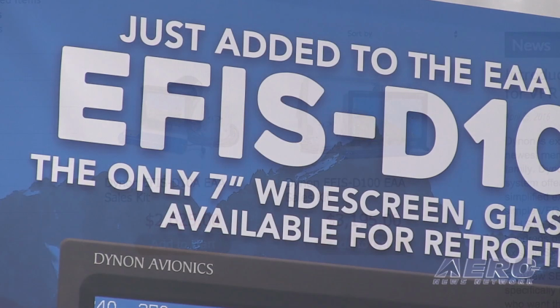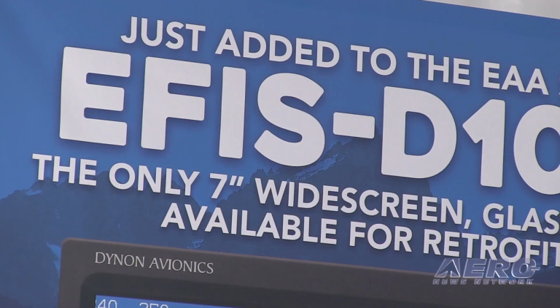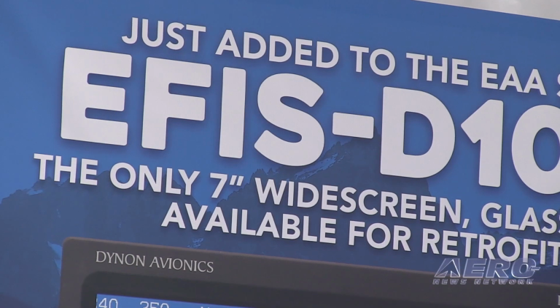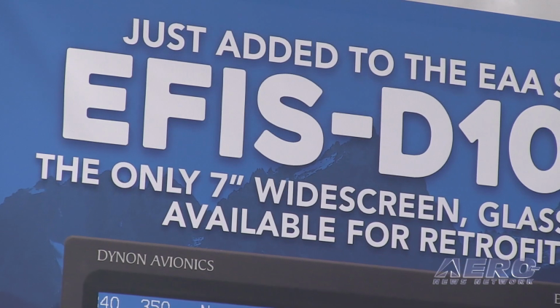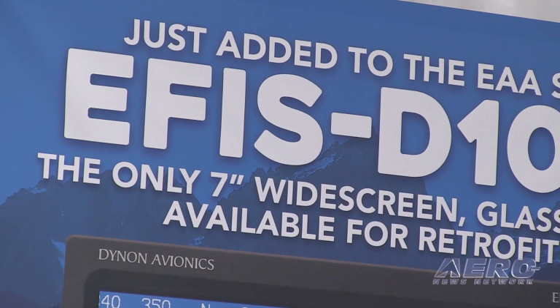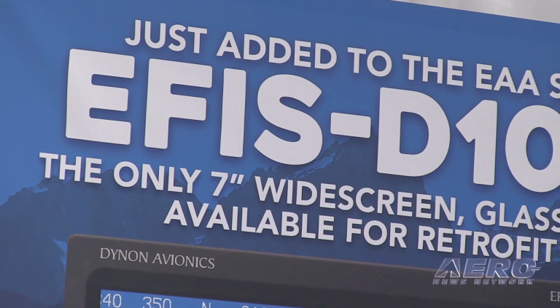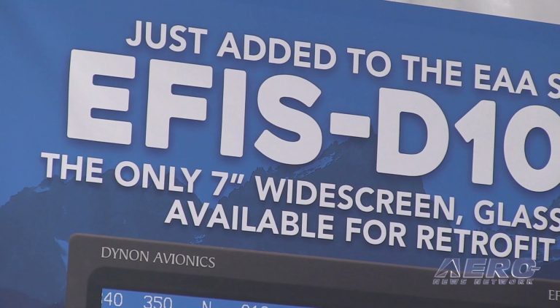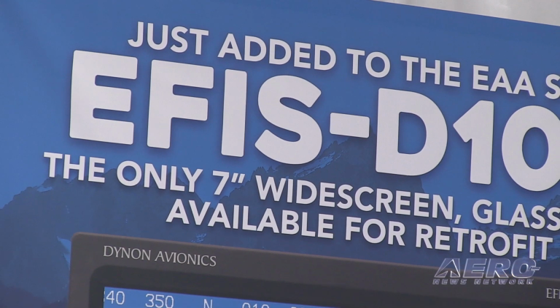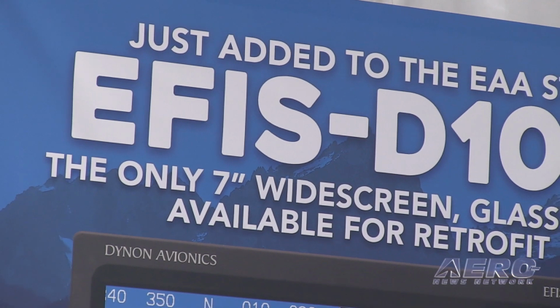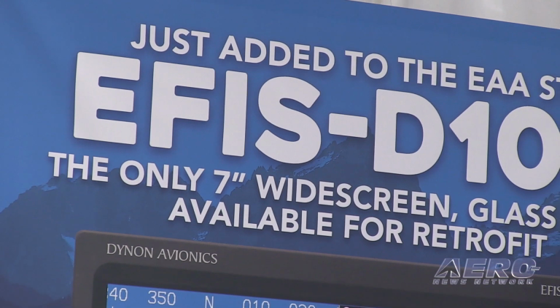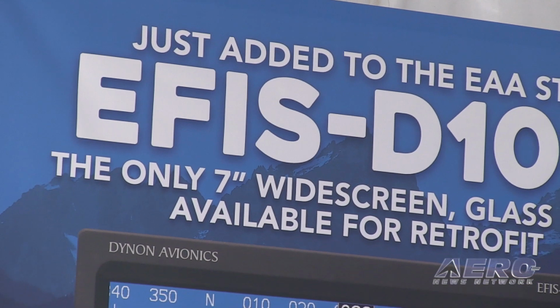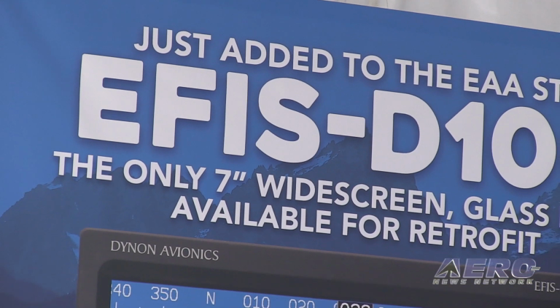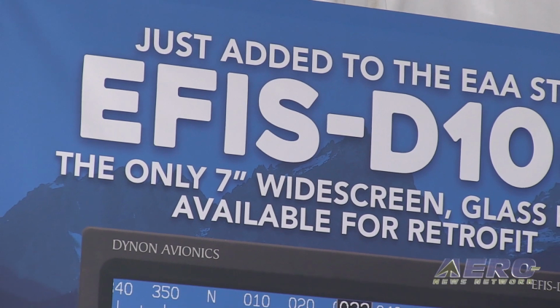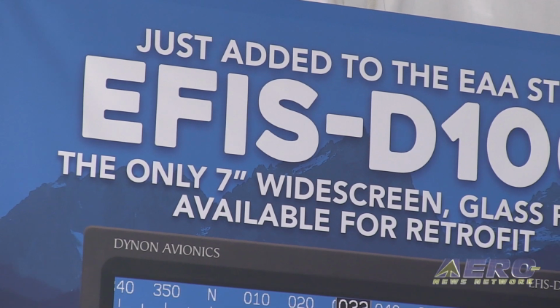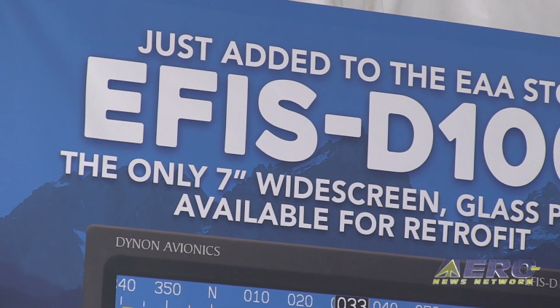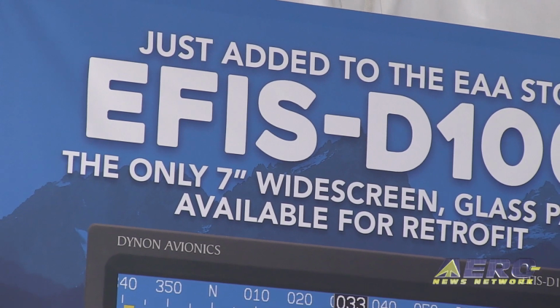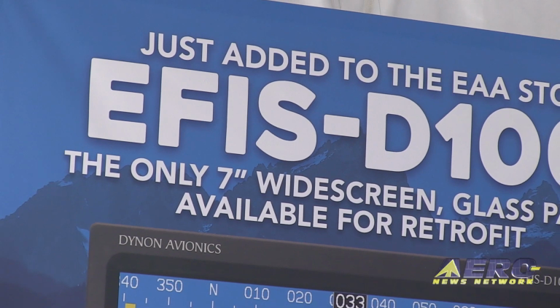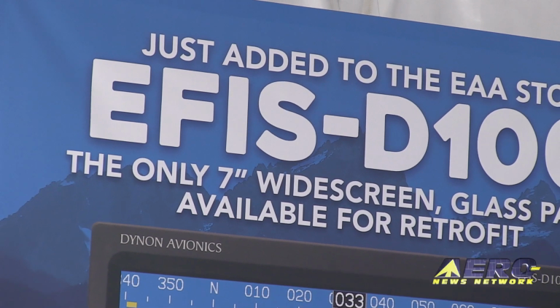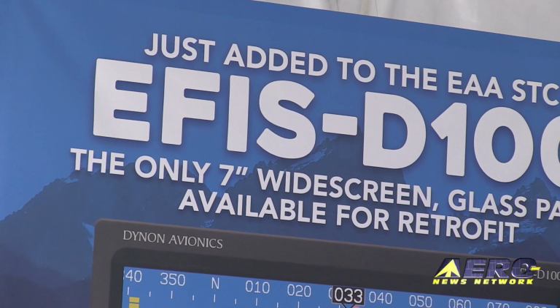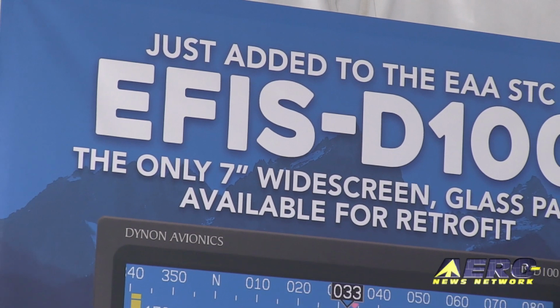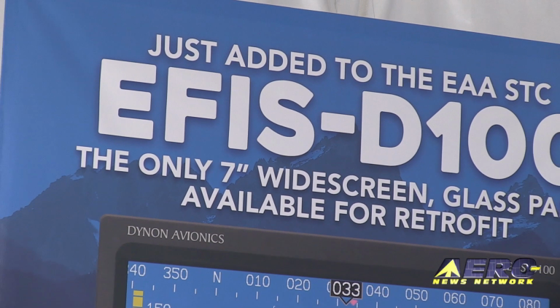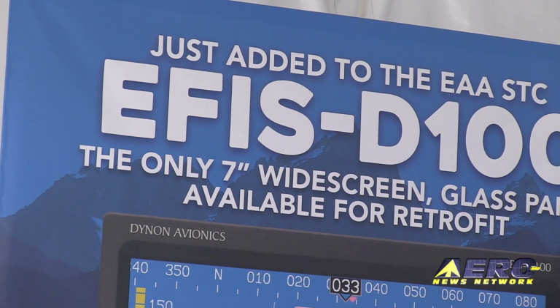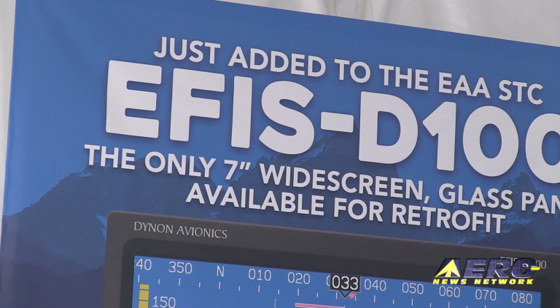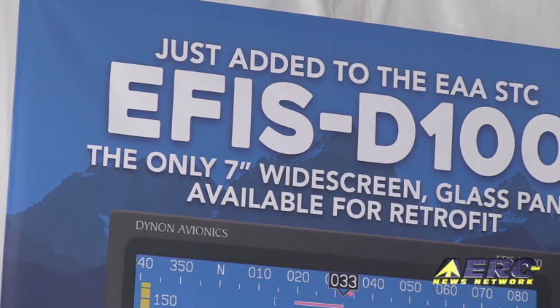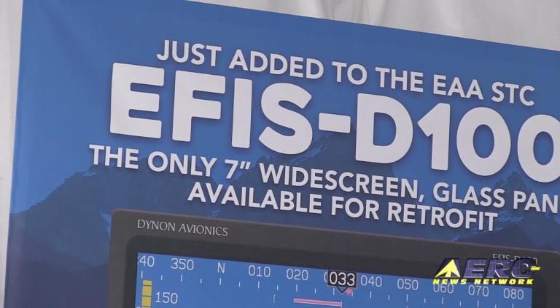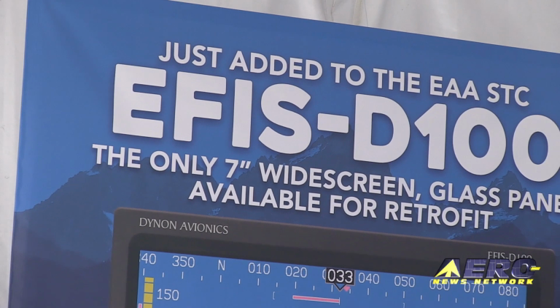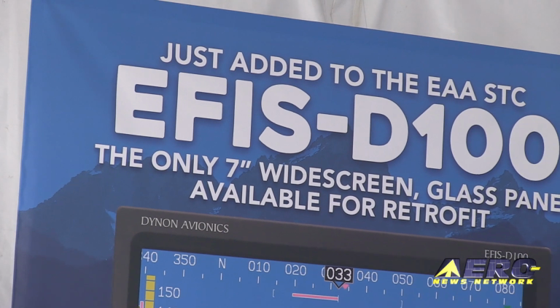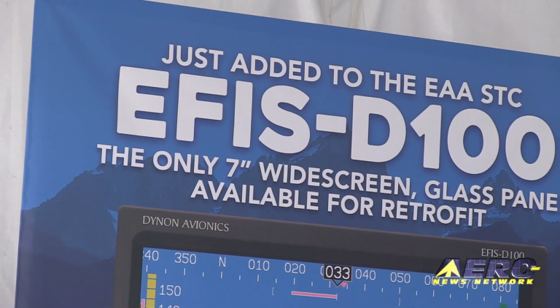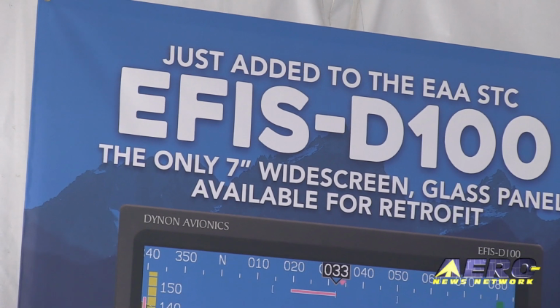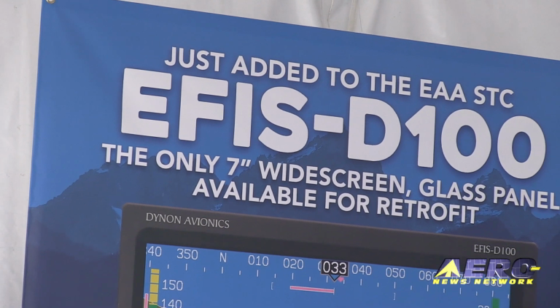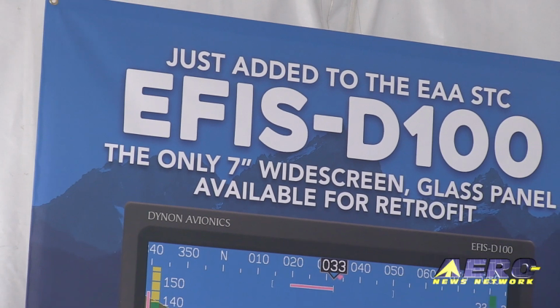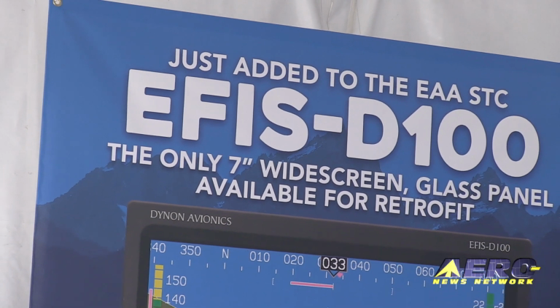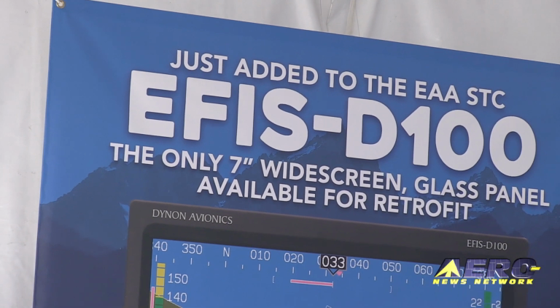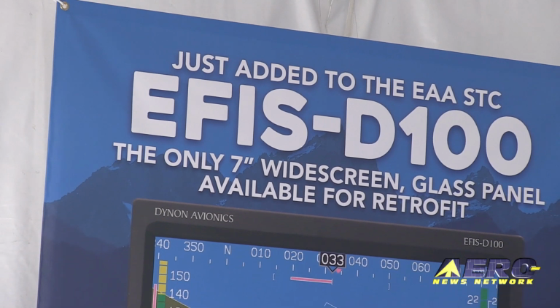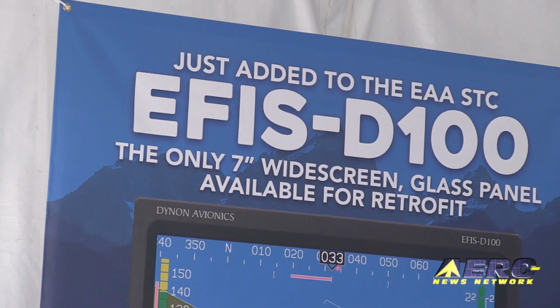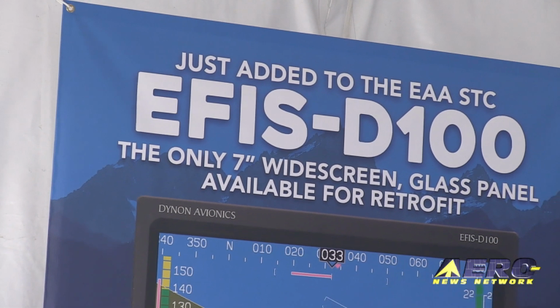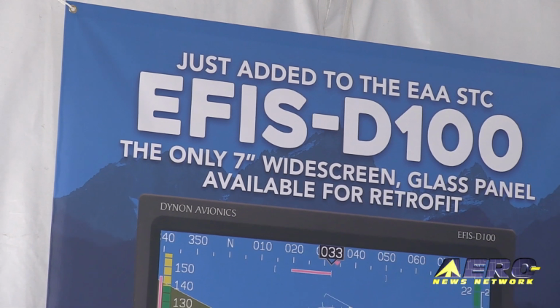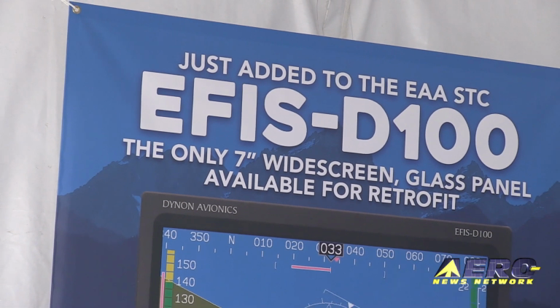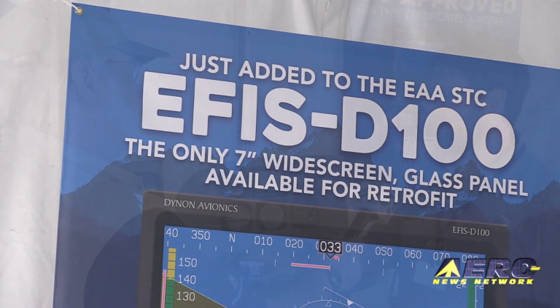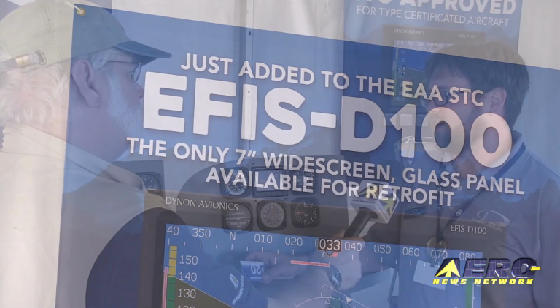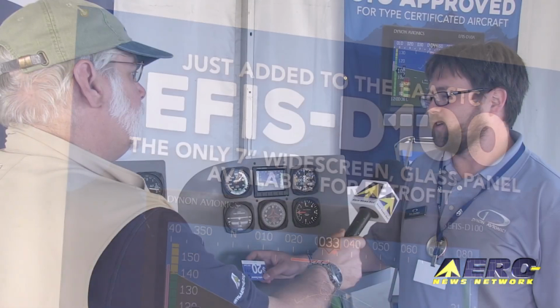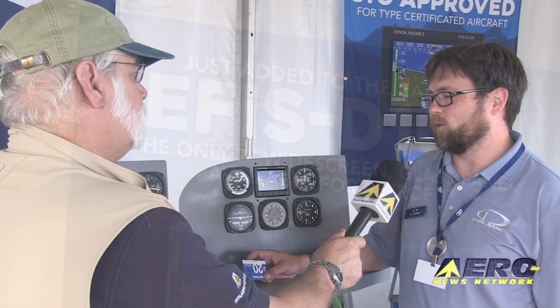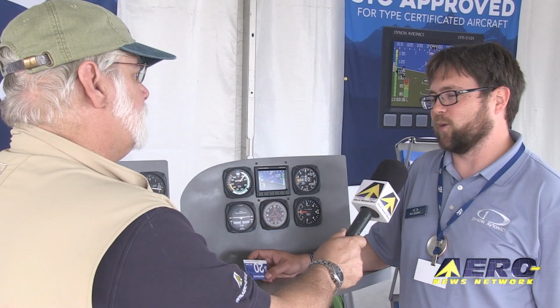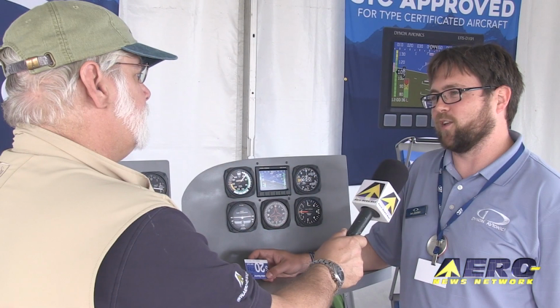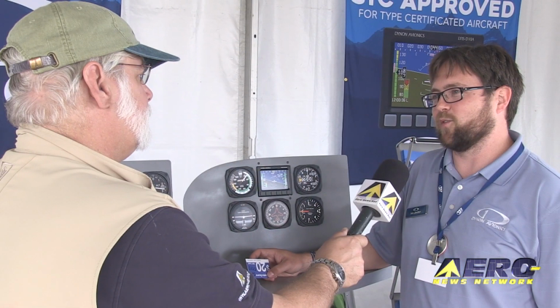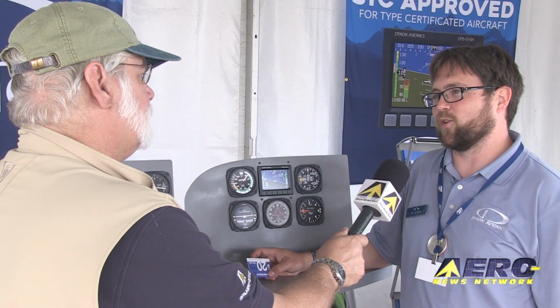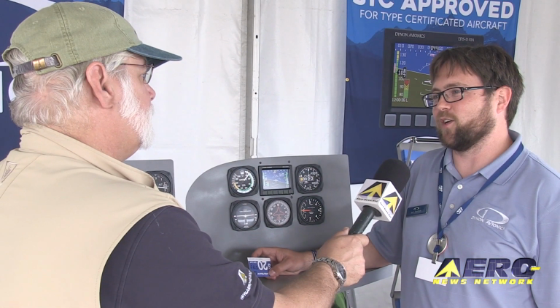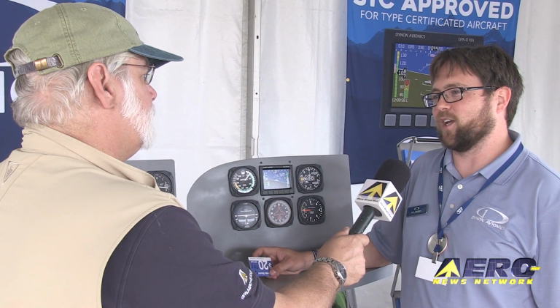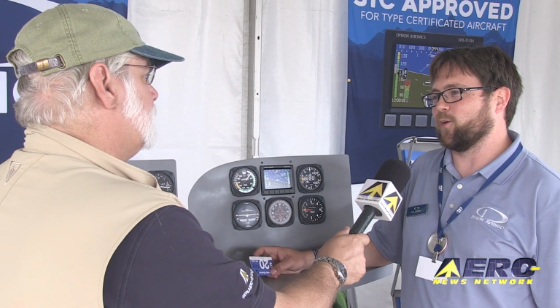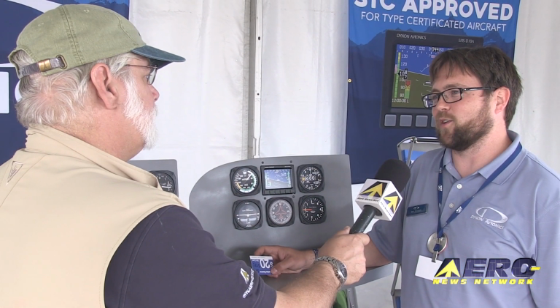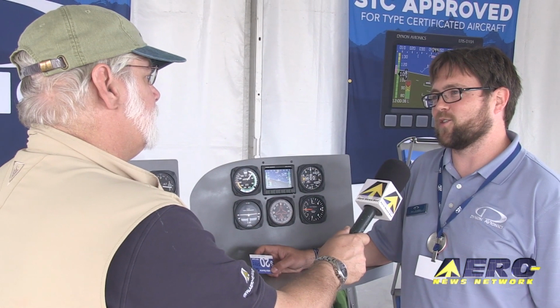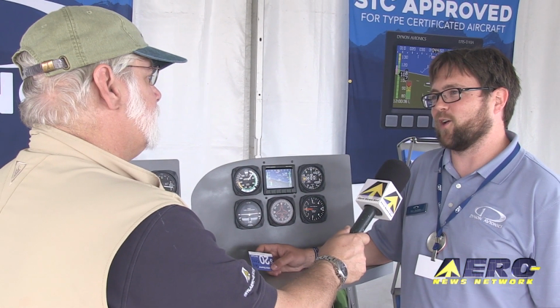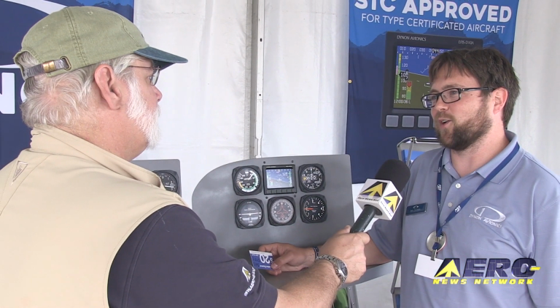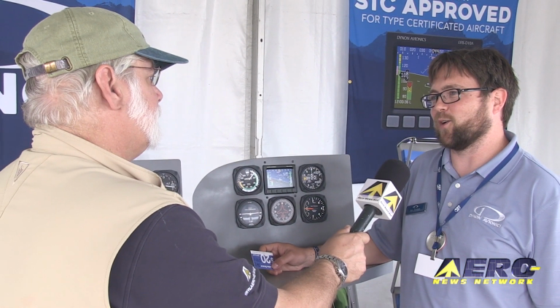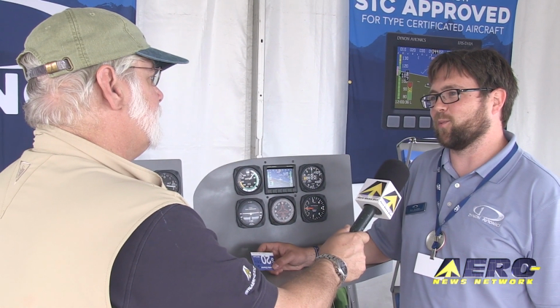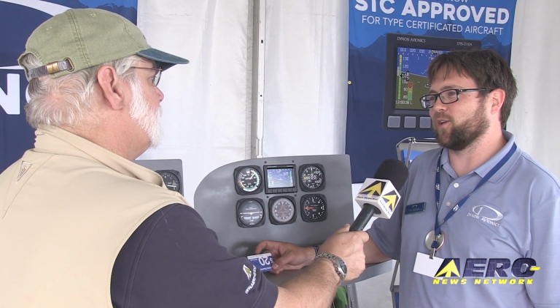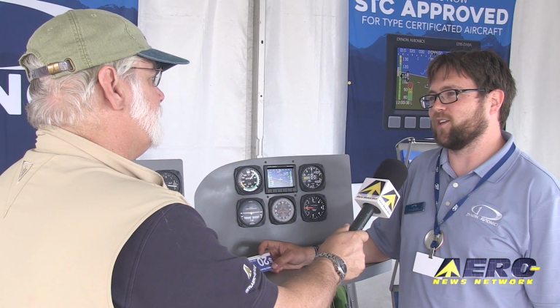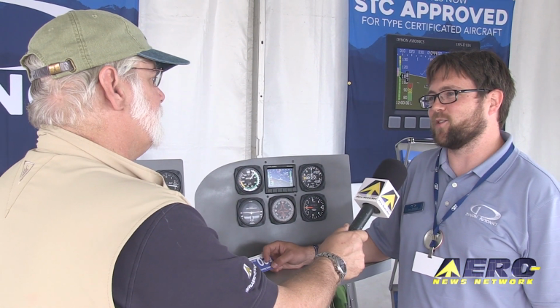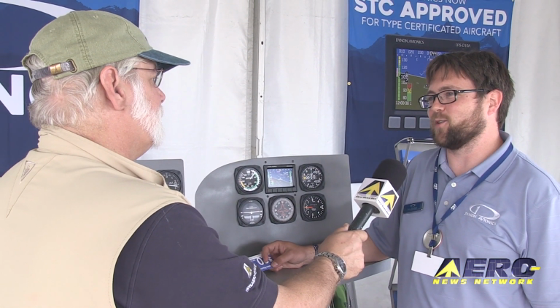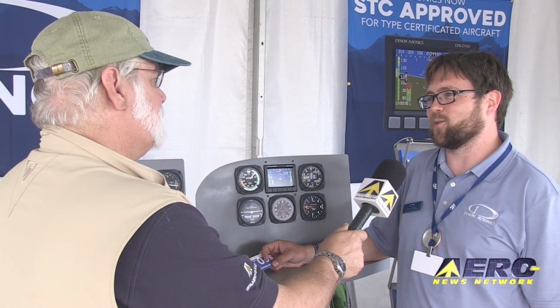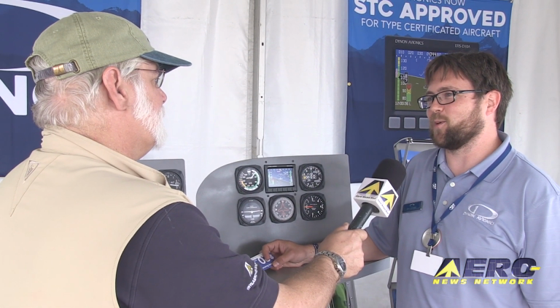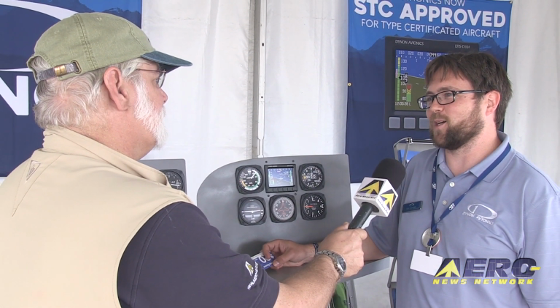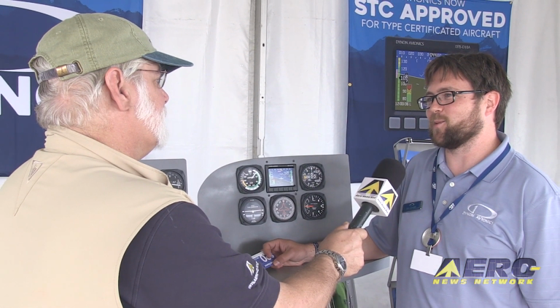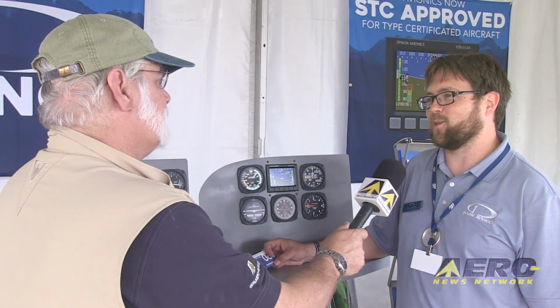And availability? Availability is now. These are shipping right now, and we'd love for you to go and install your airplane as soon as possible.